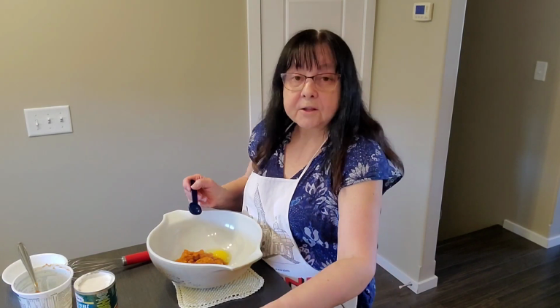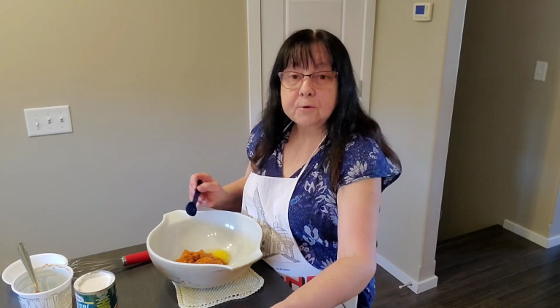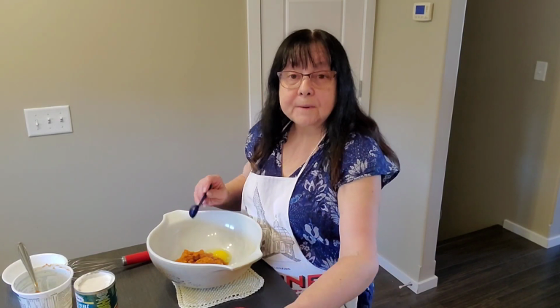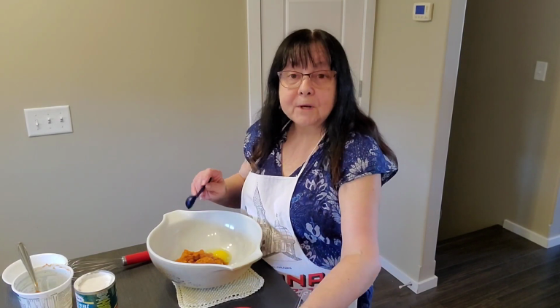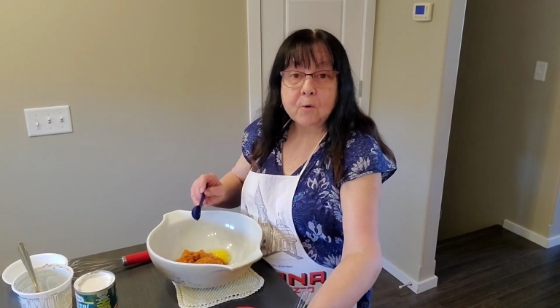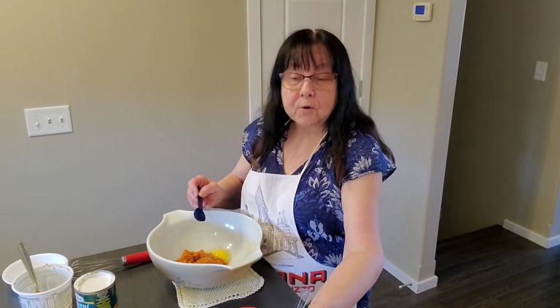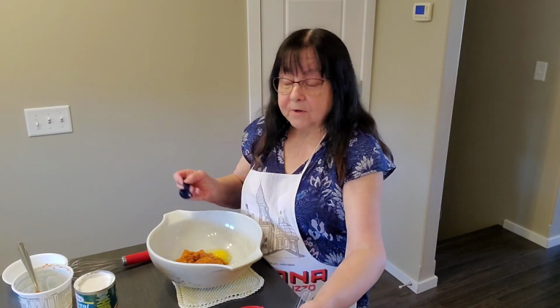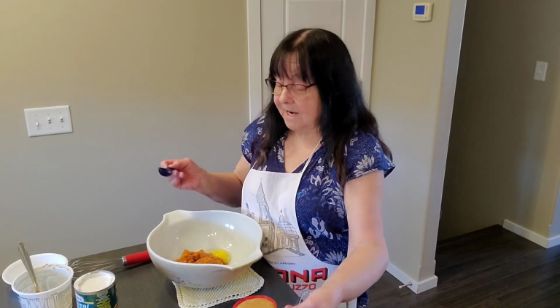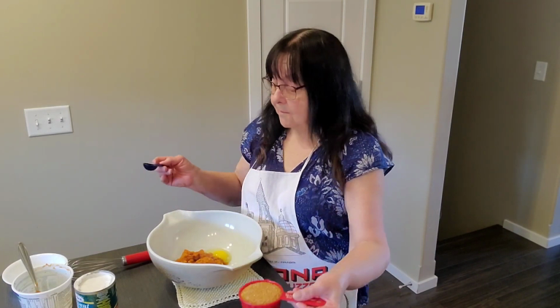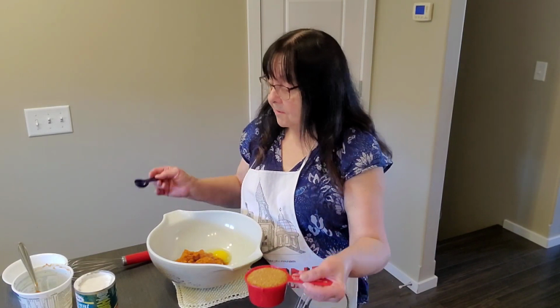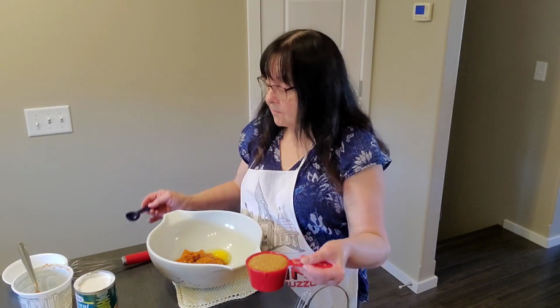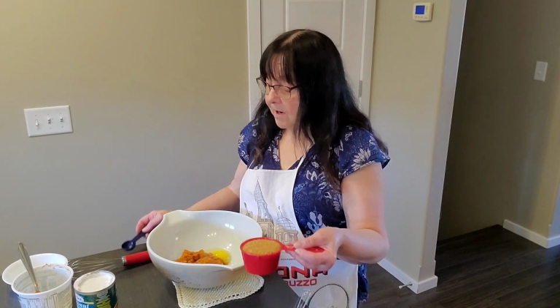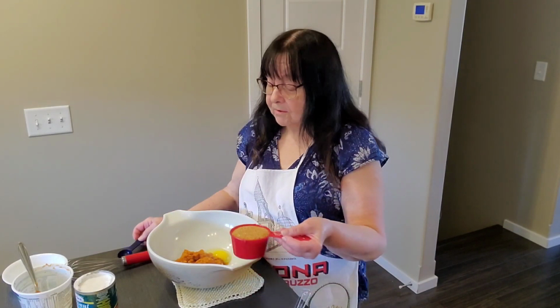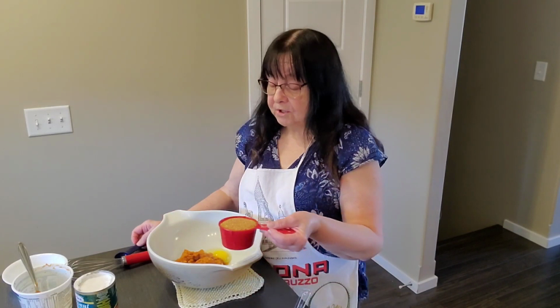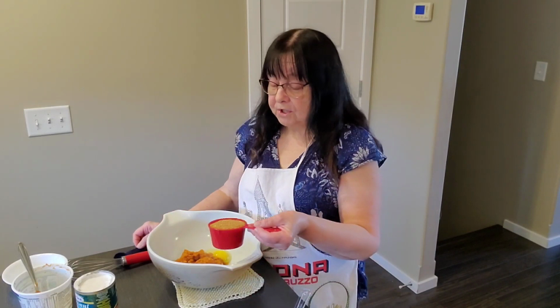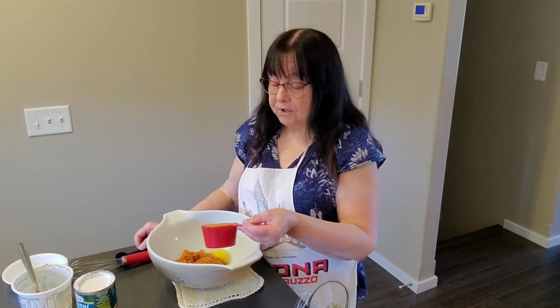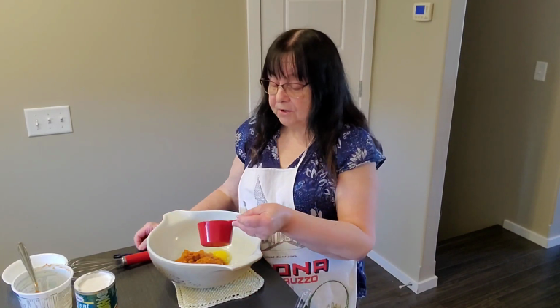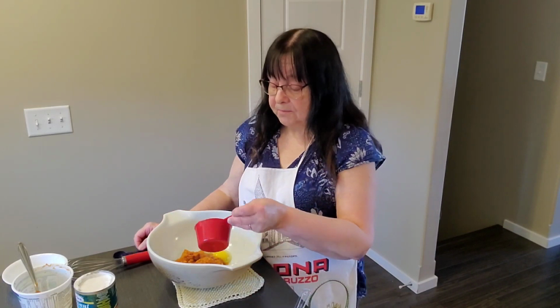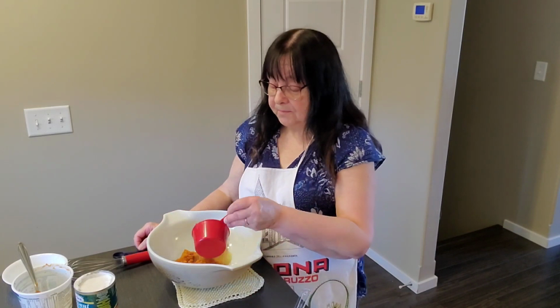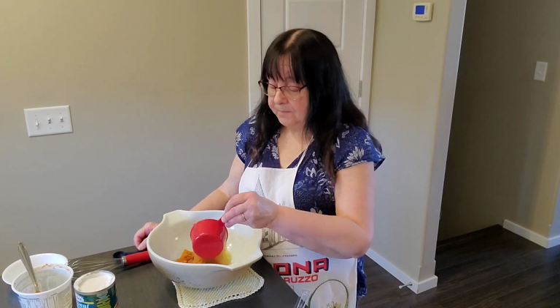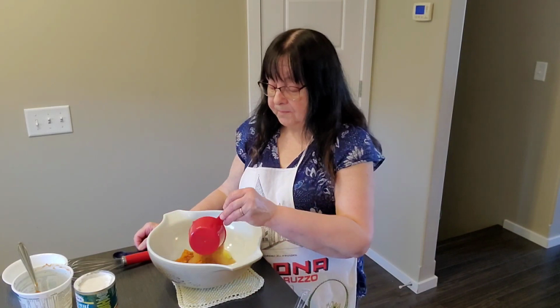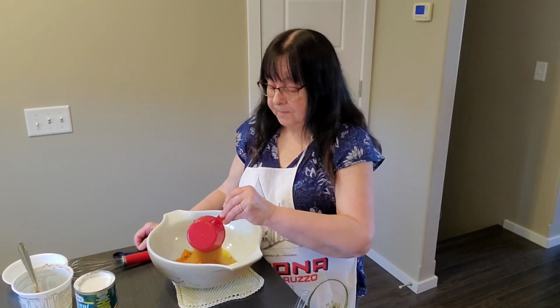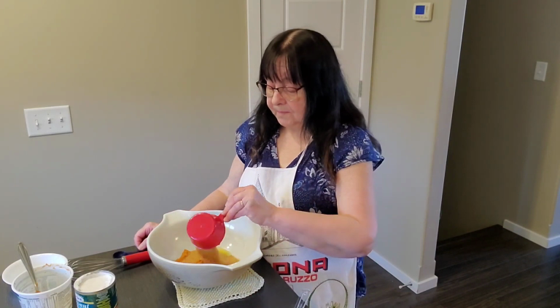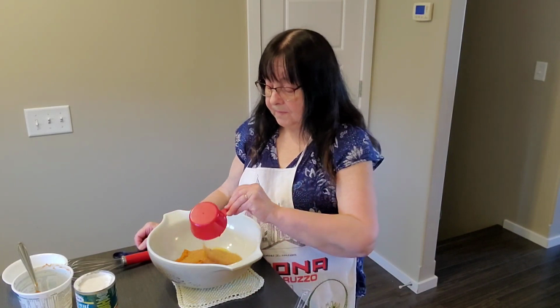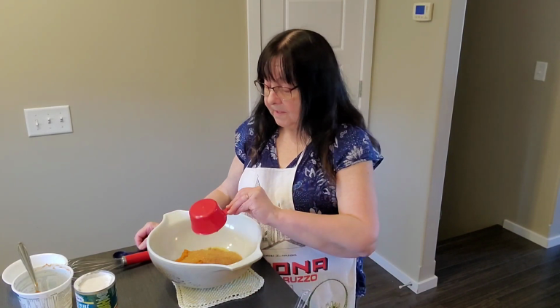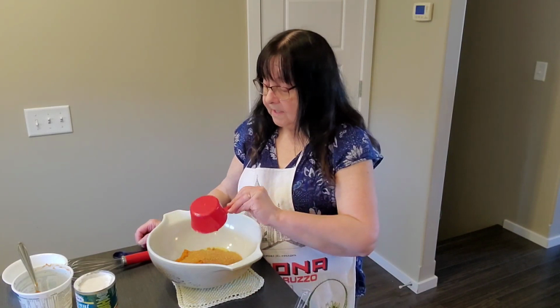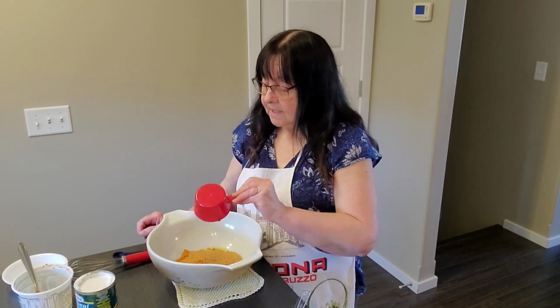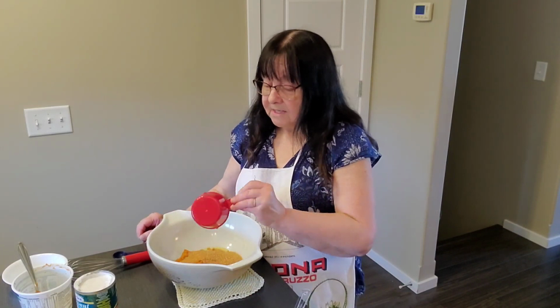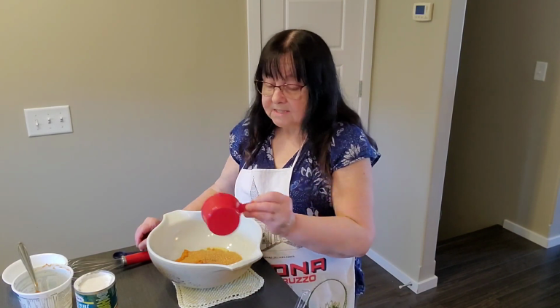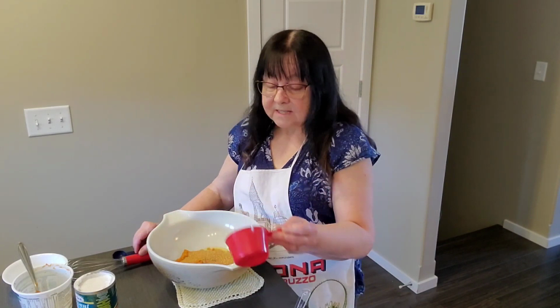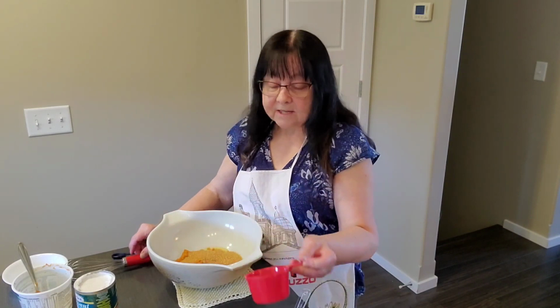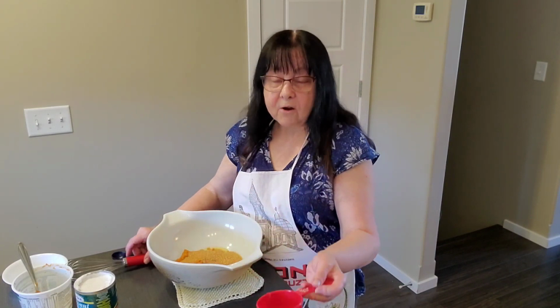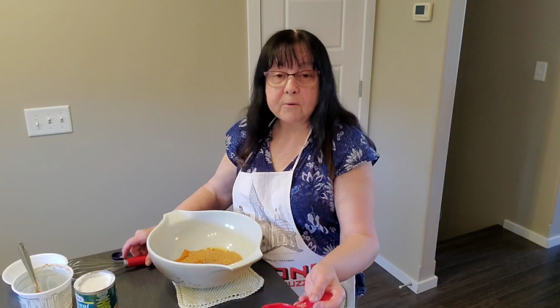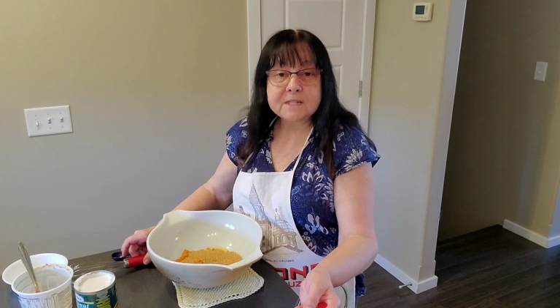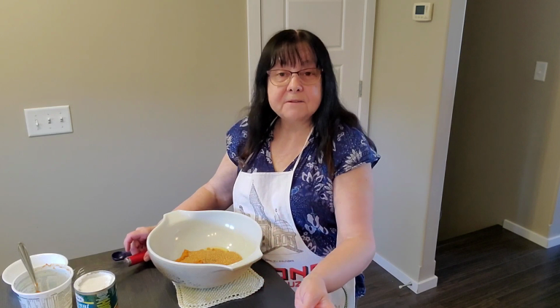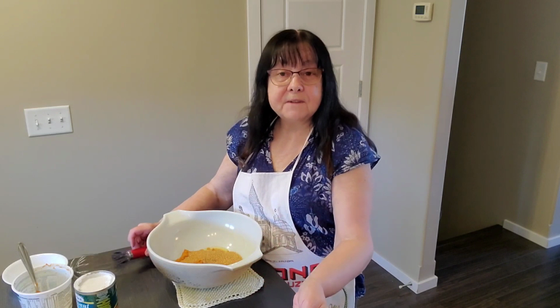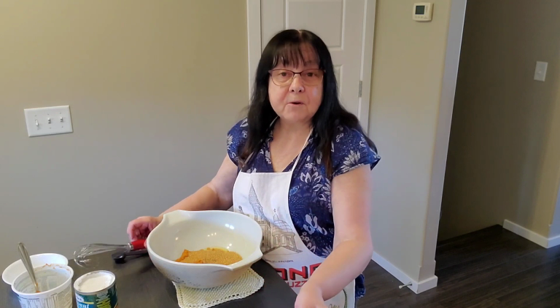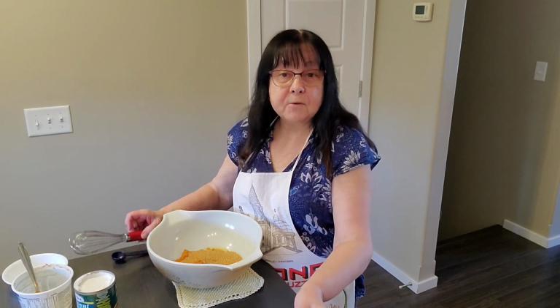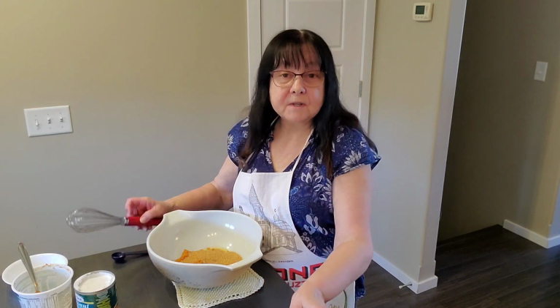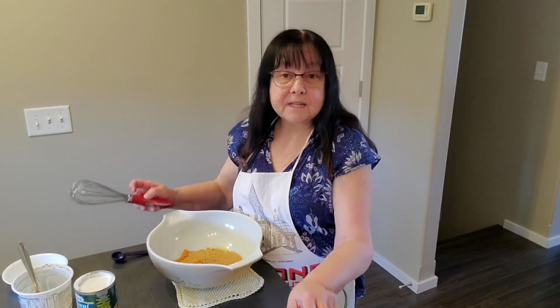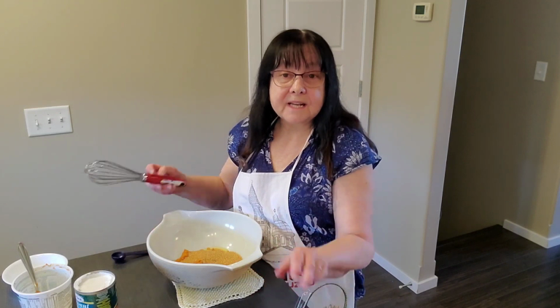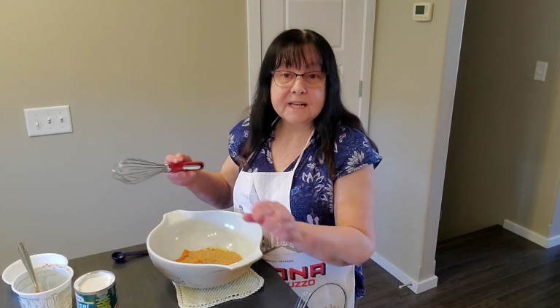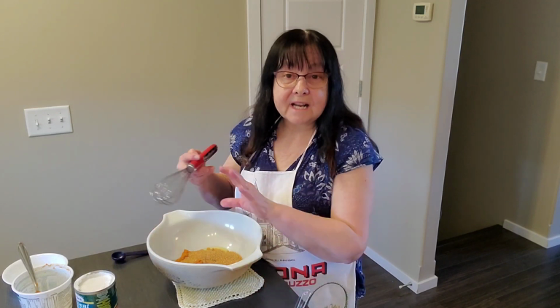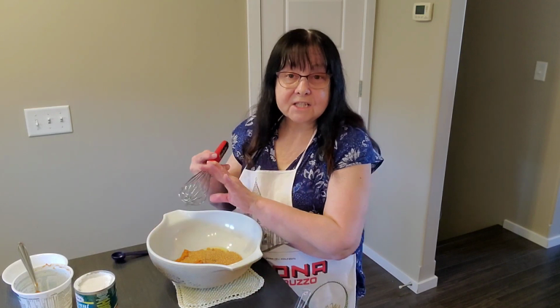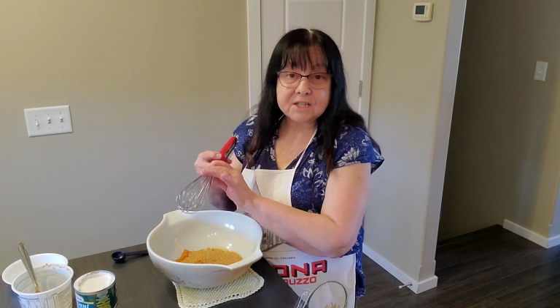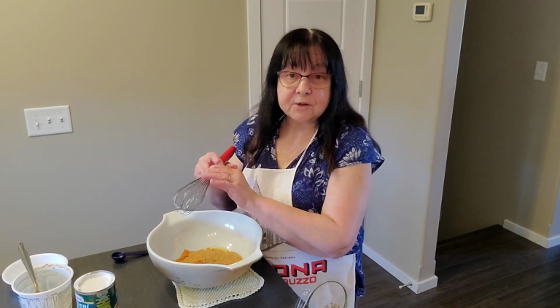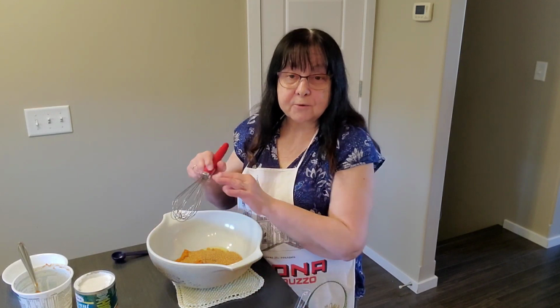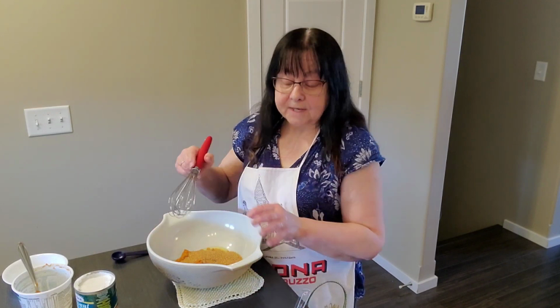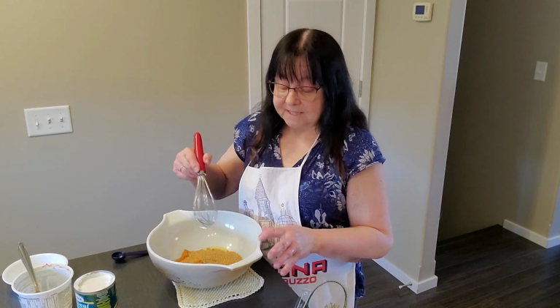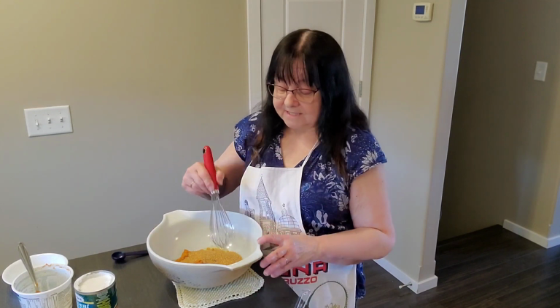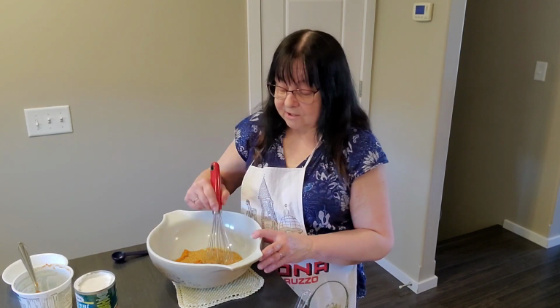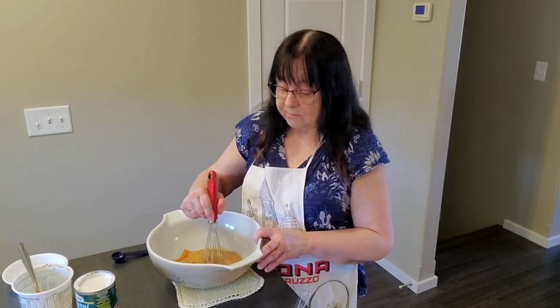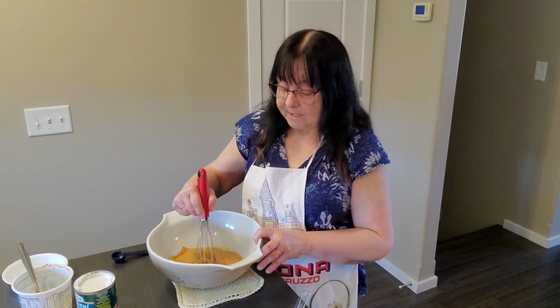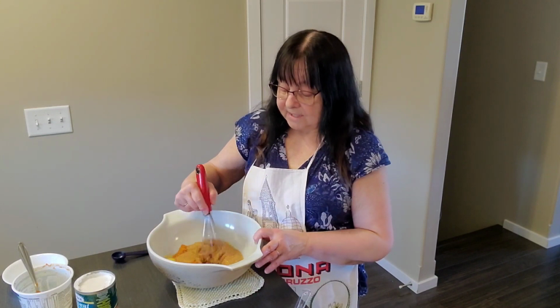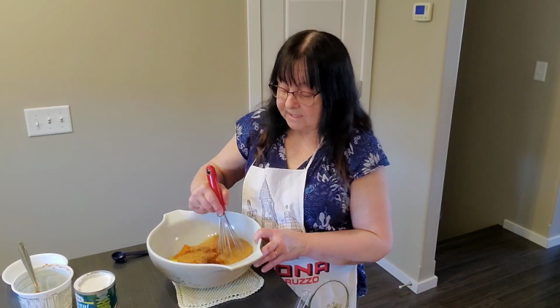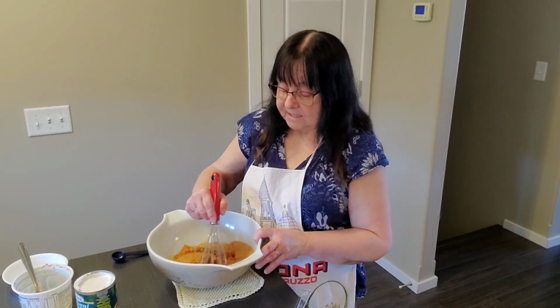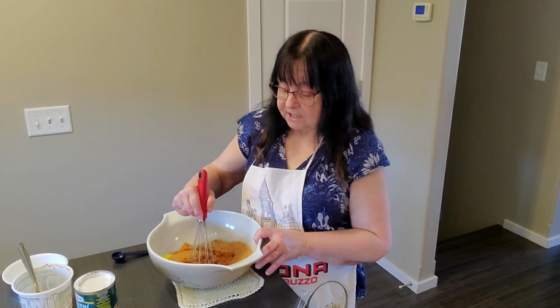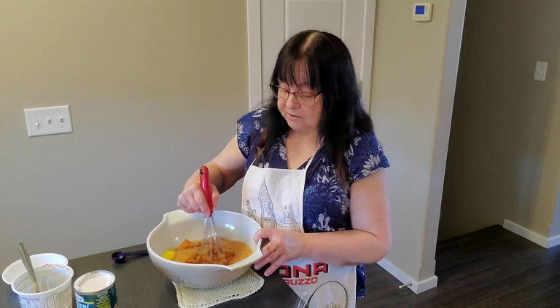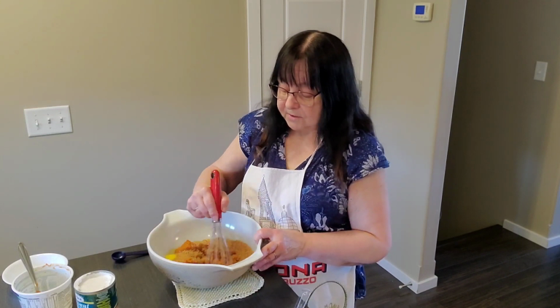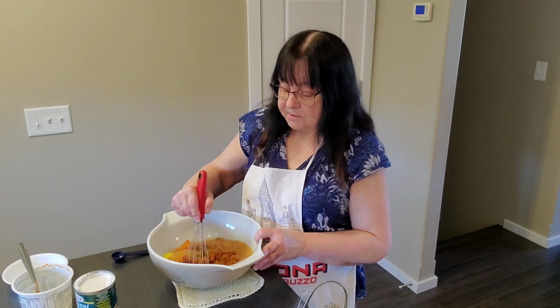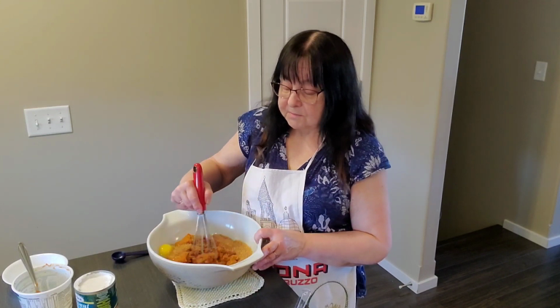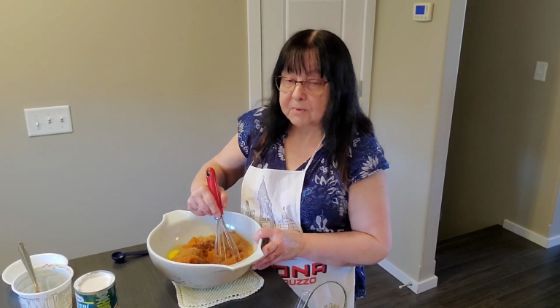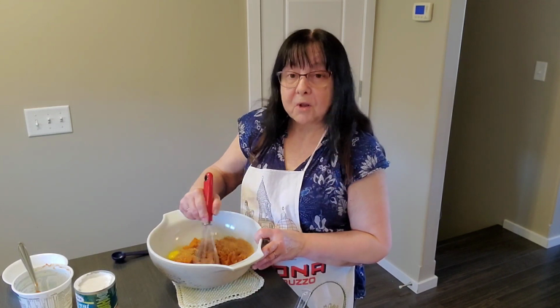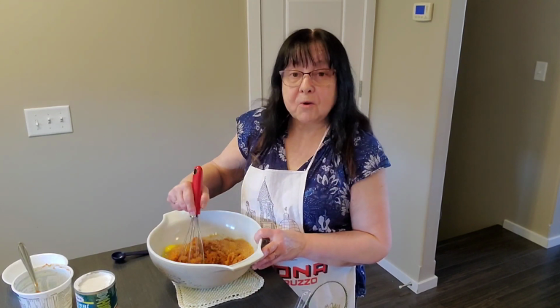To that we're going to add two eggs and one and a half teaspoons of vanilla, and three-quarter cup brown sugar. Like always, if you don't catch the ingredients, they'll be in the description below.